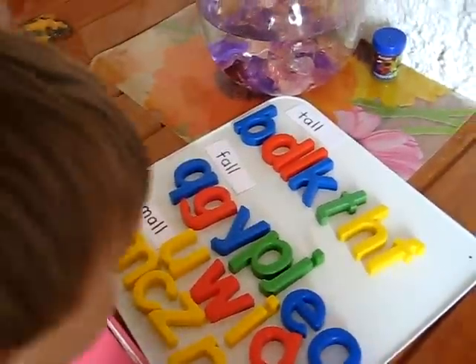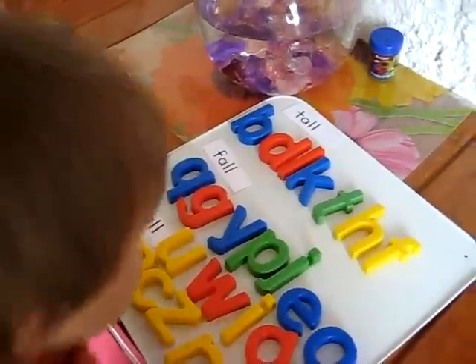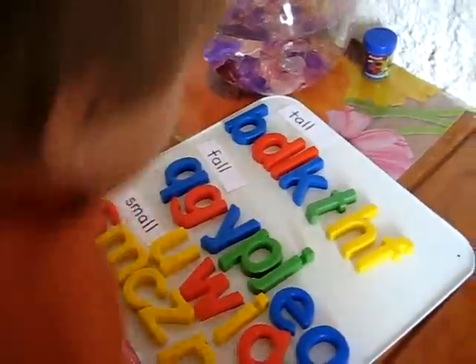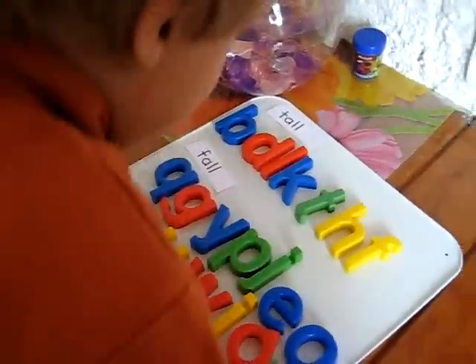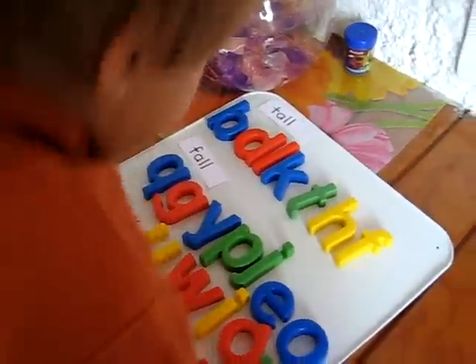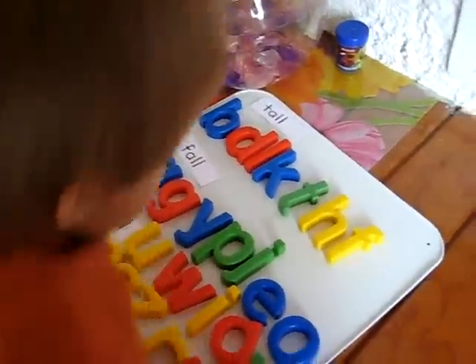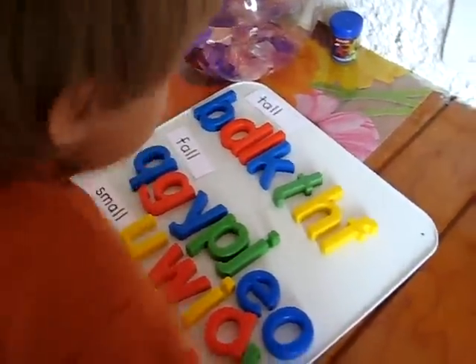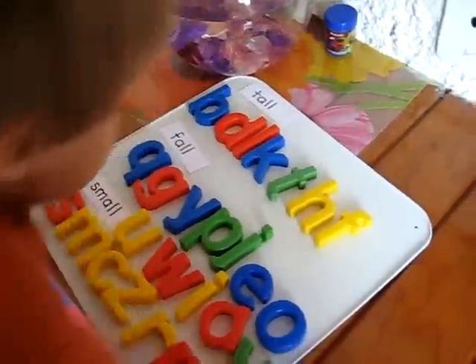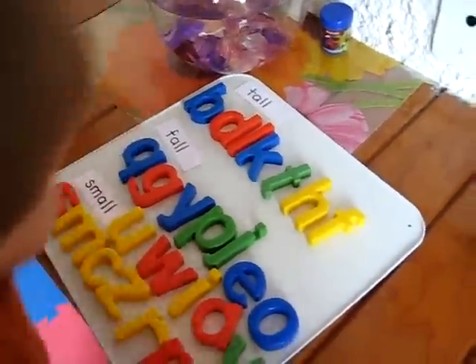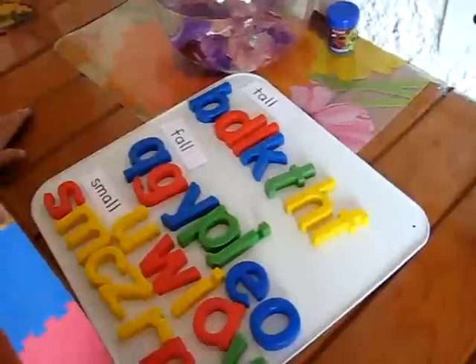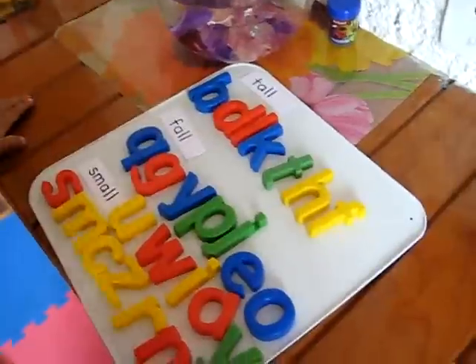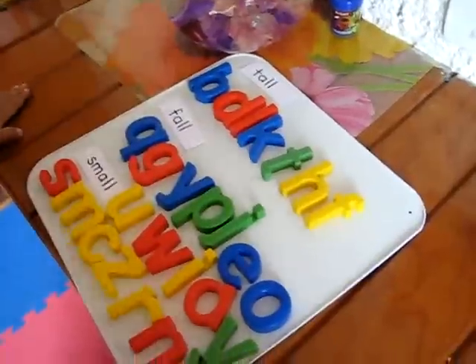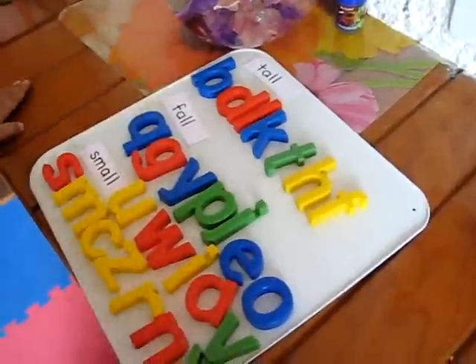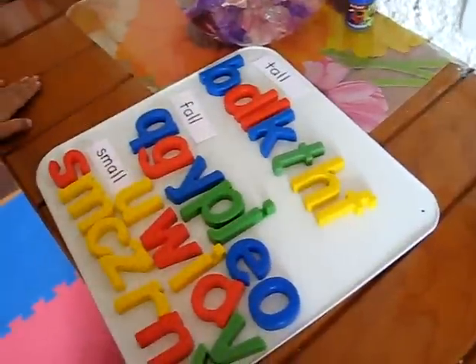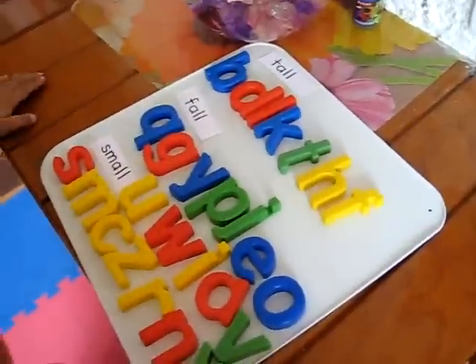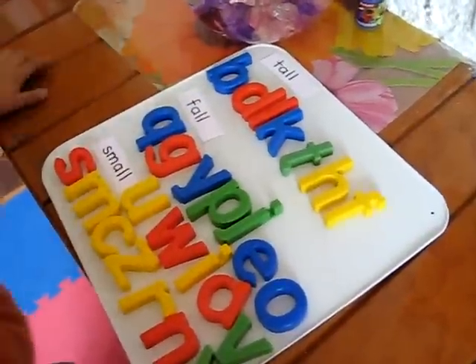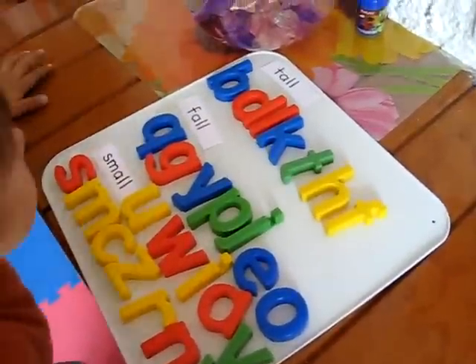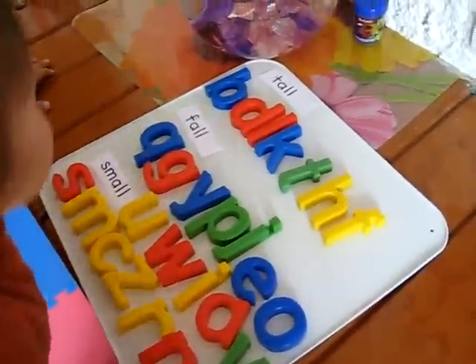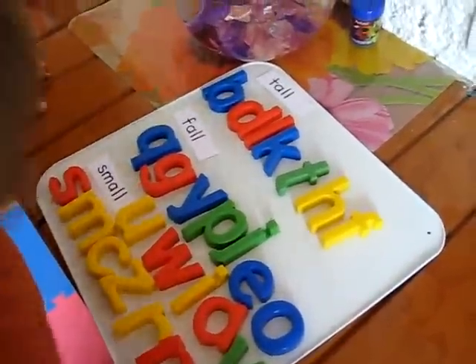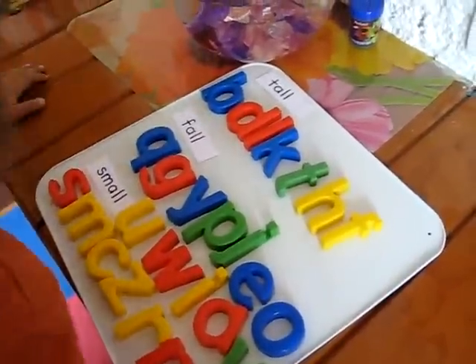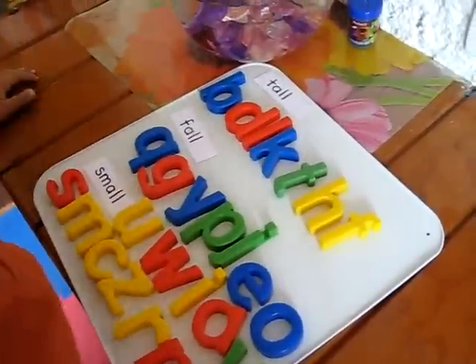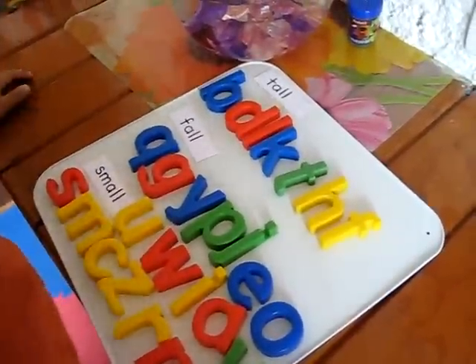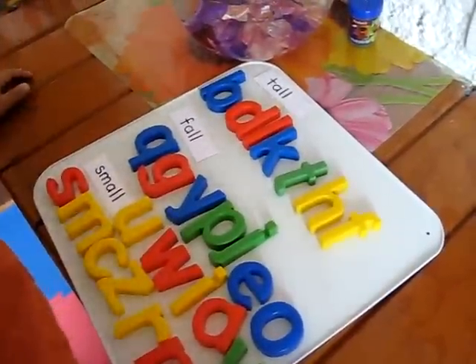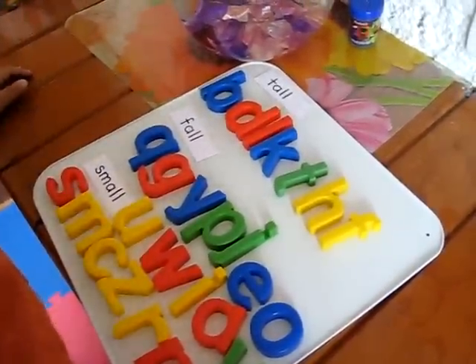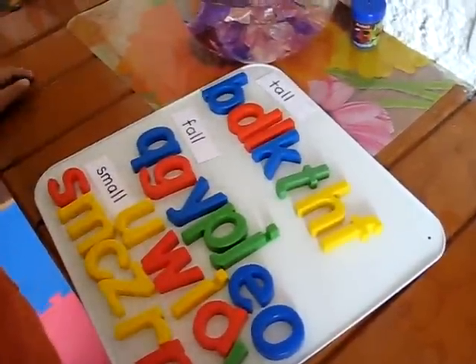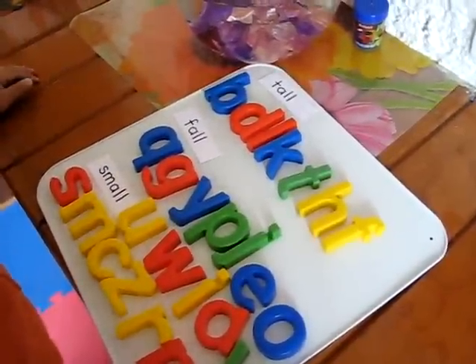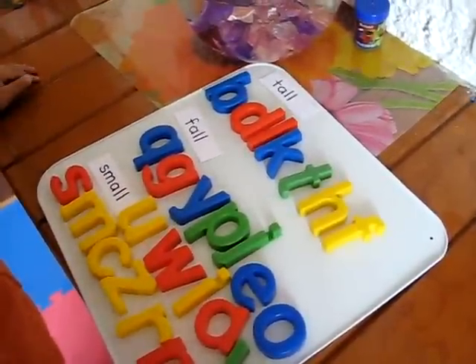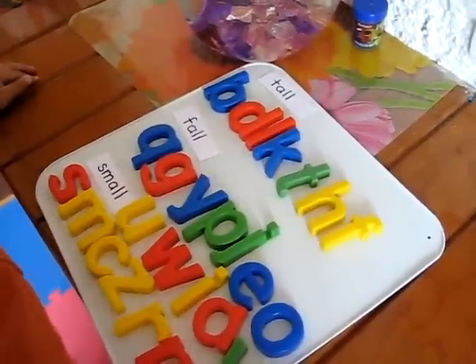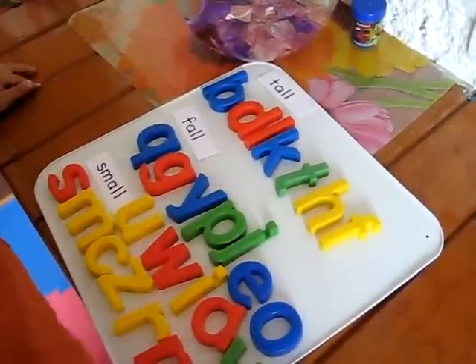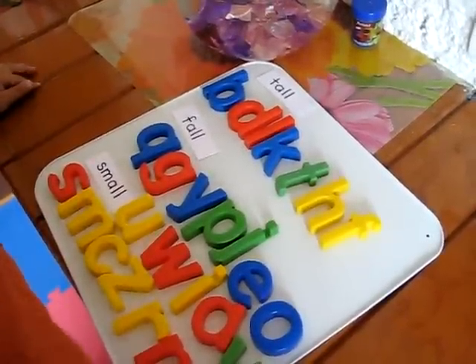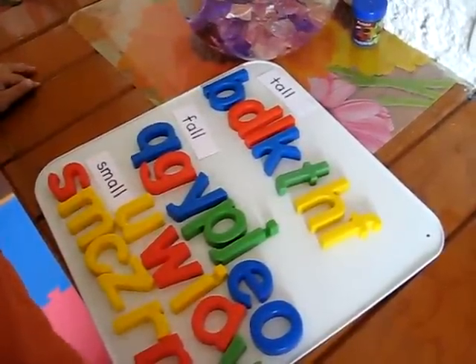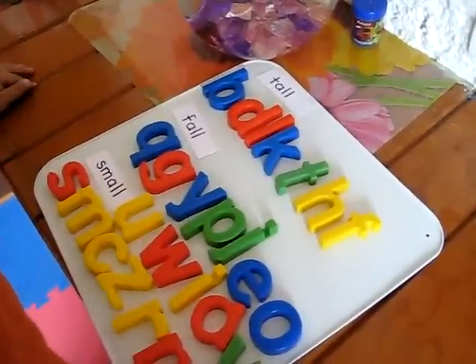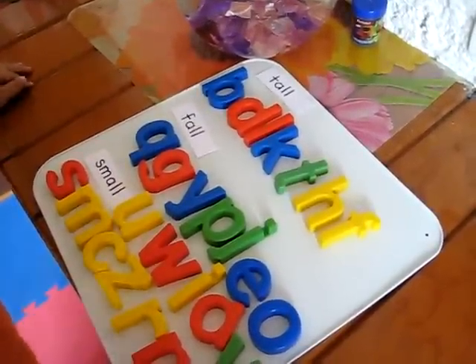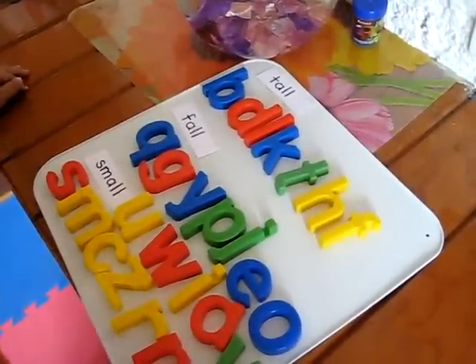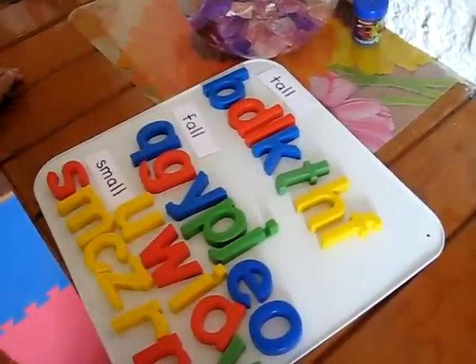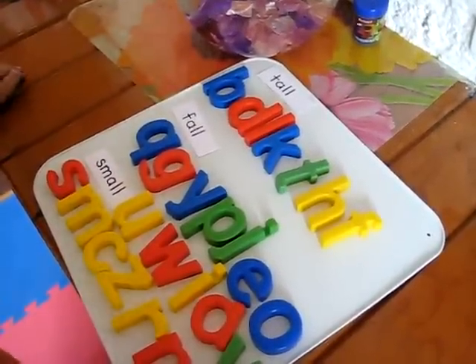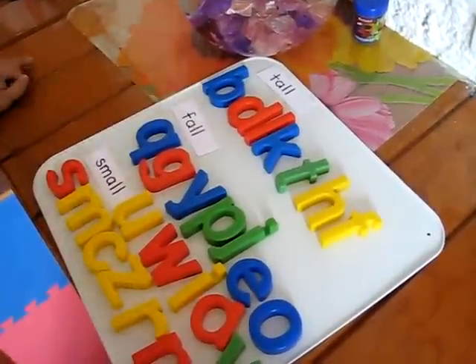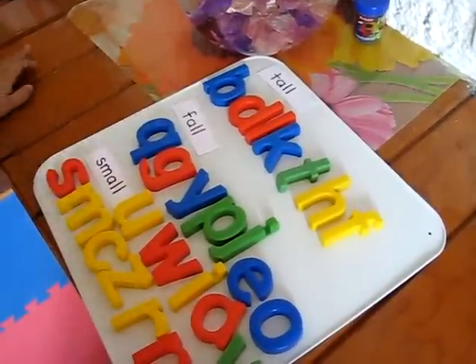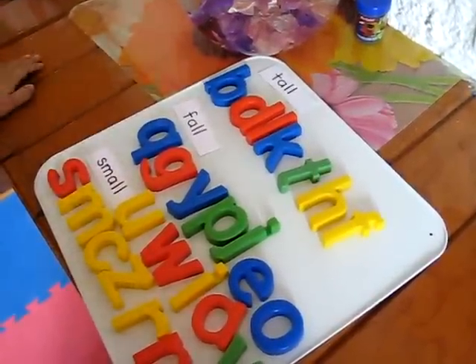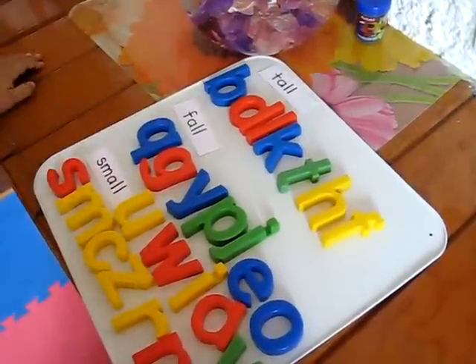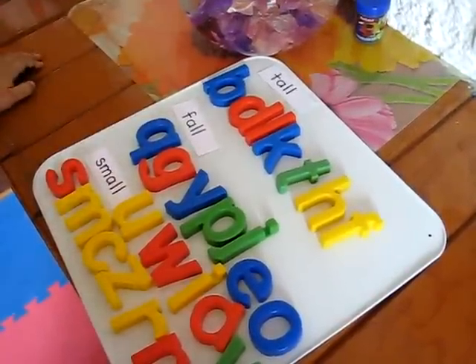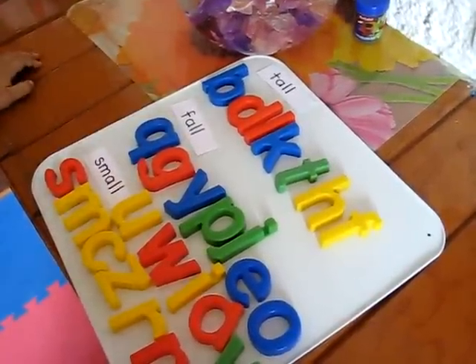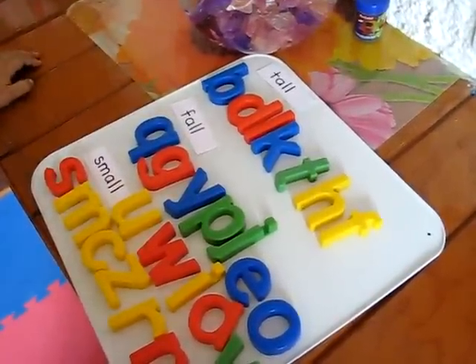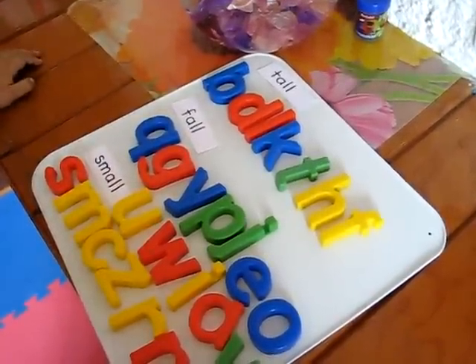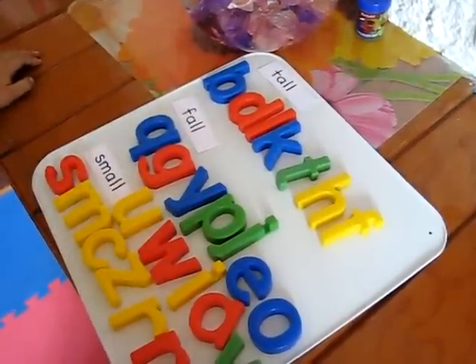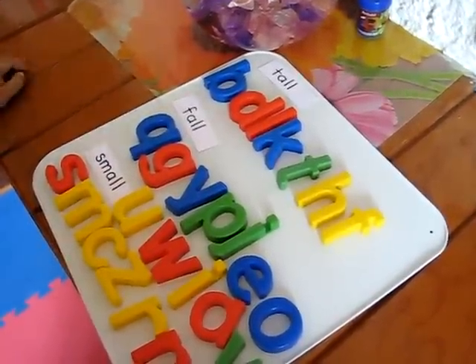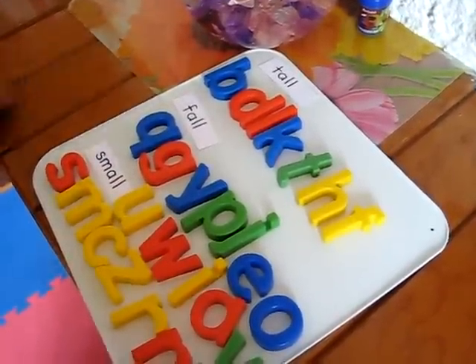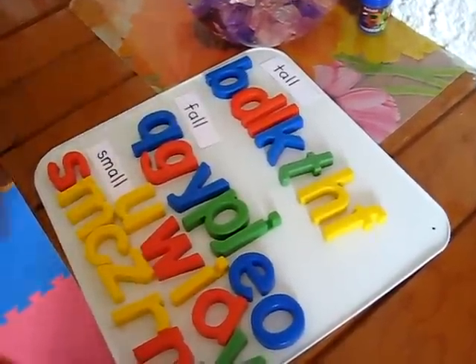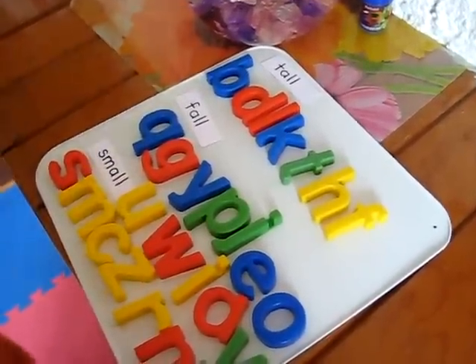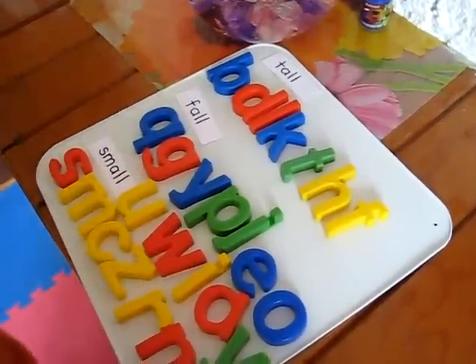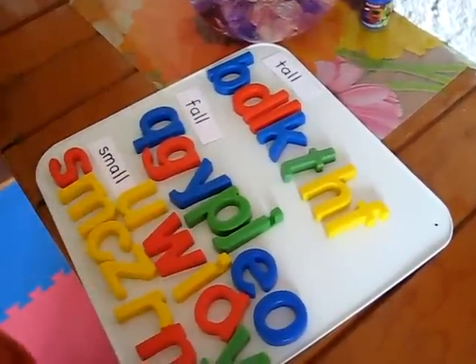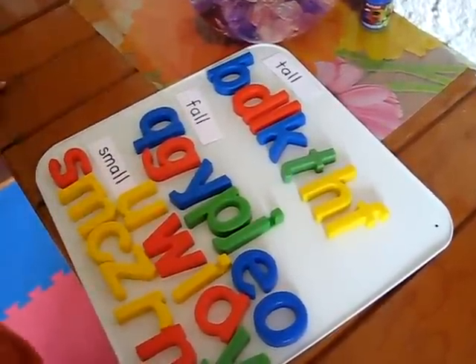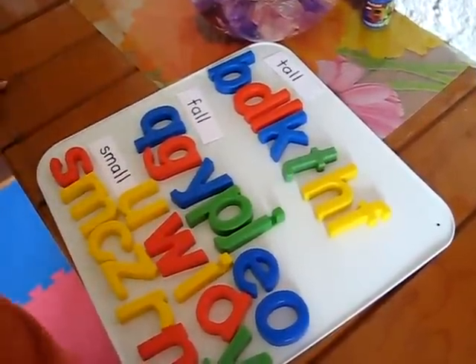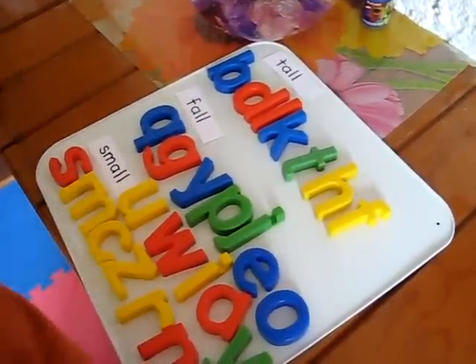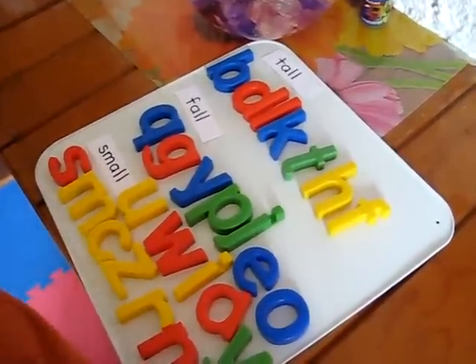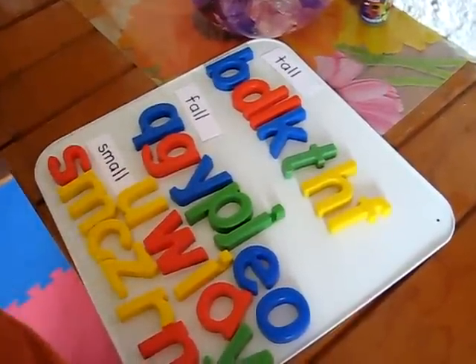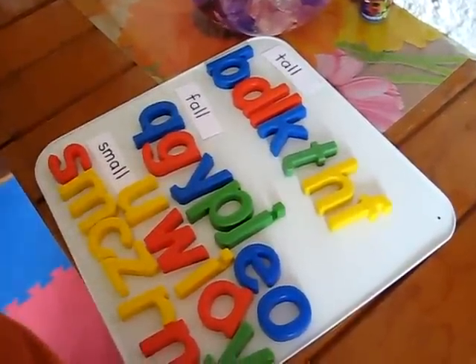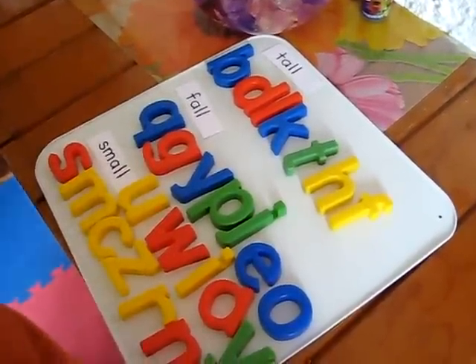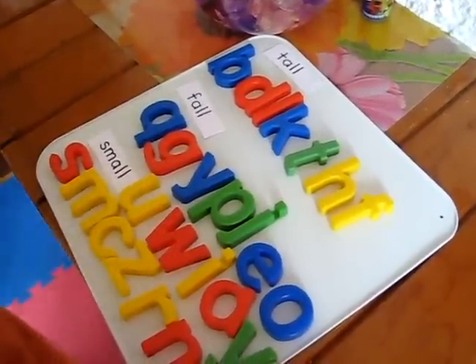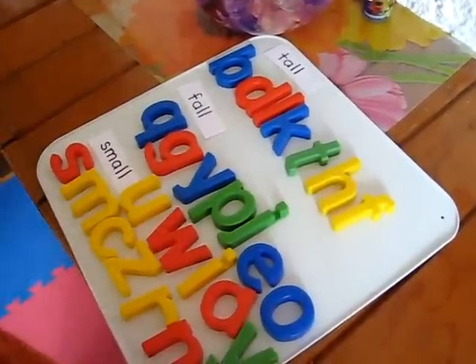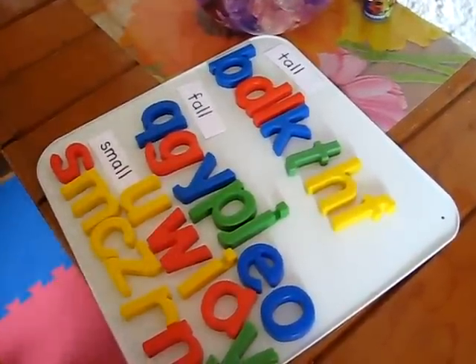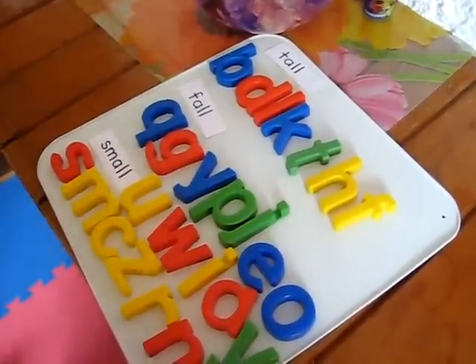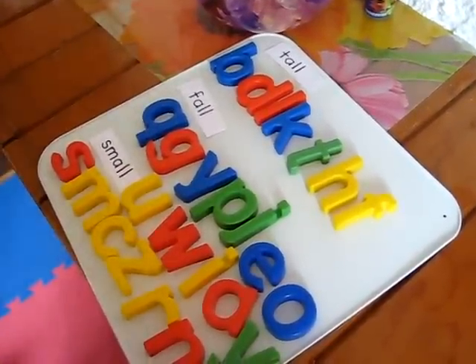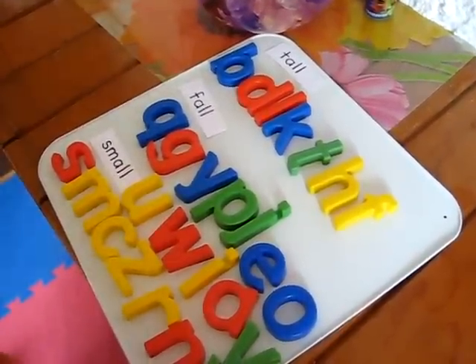That's a fun little project you can do with your little one and keeps him busy for a while. And it's good writing practice.